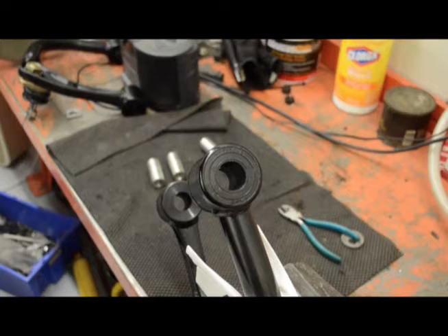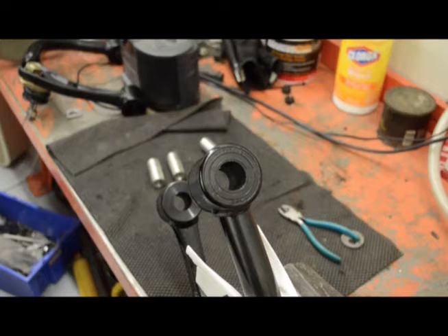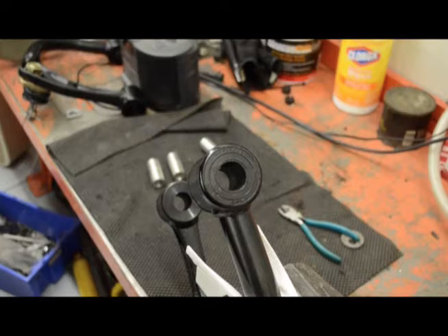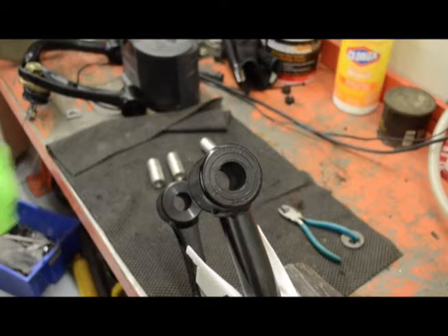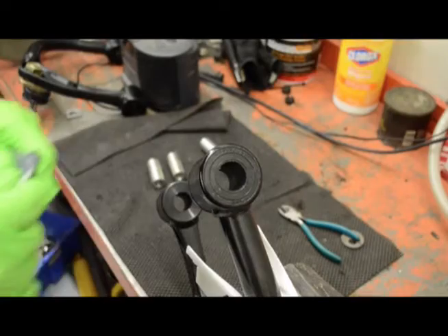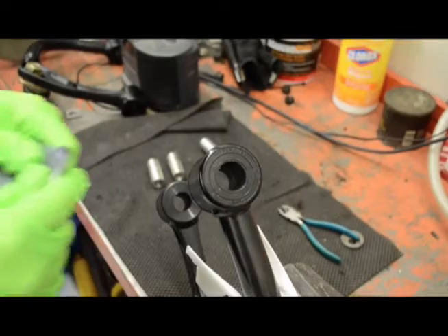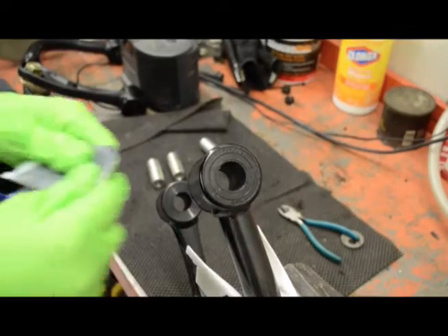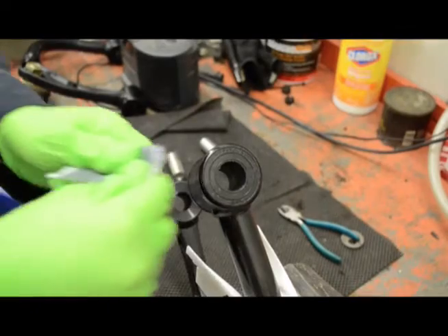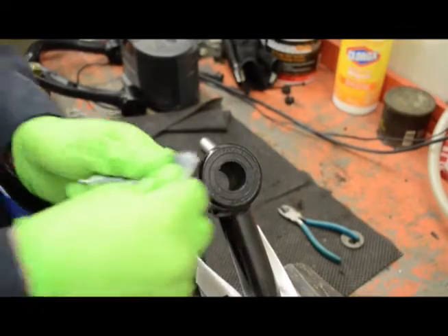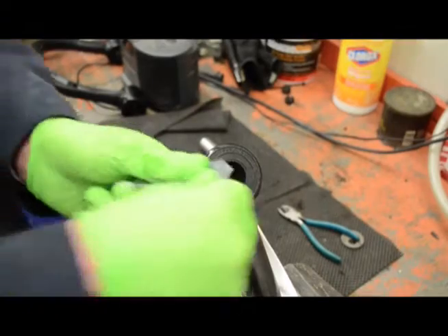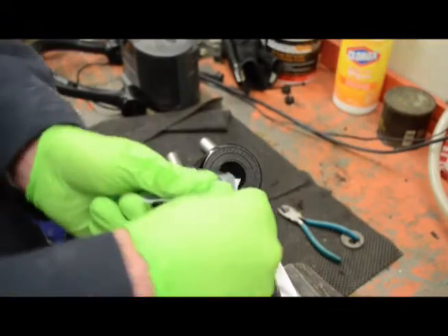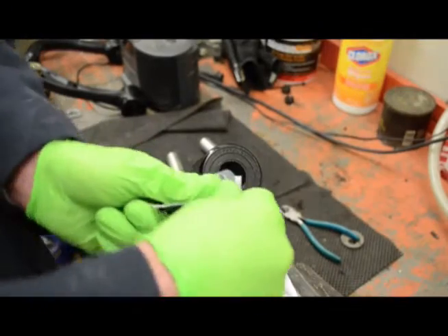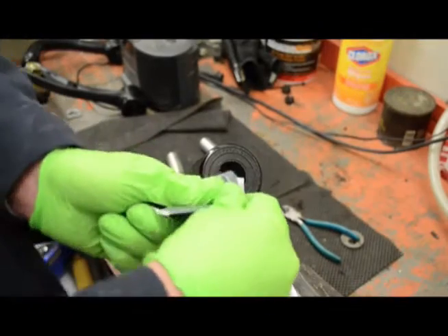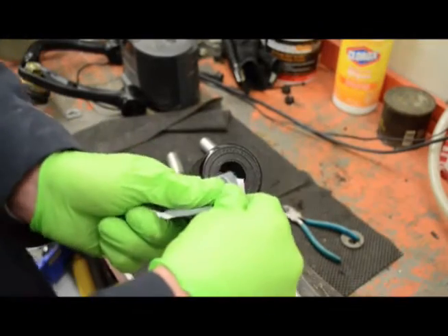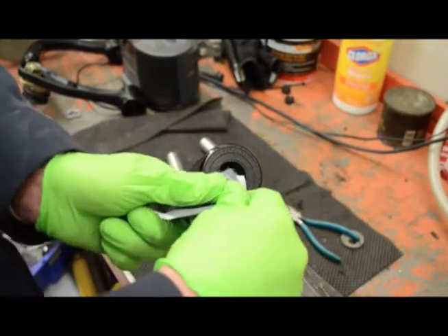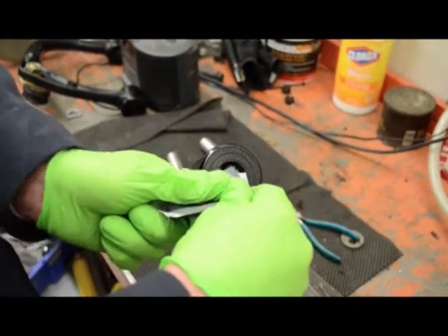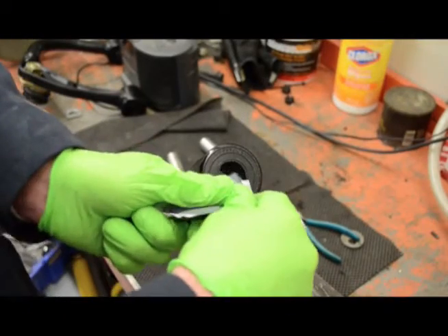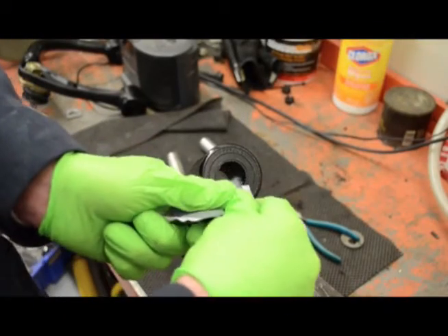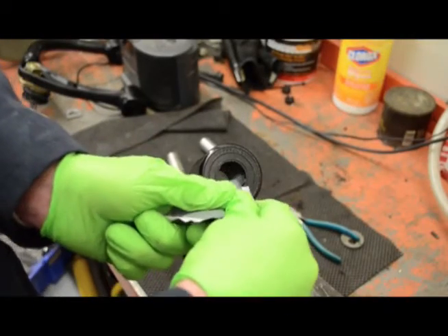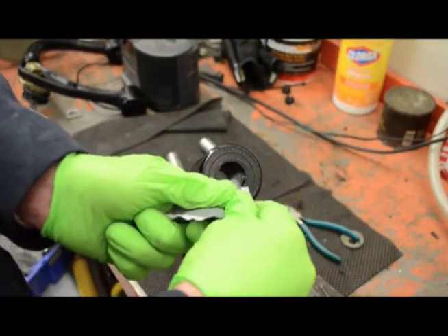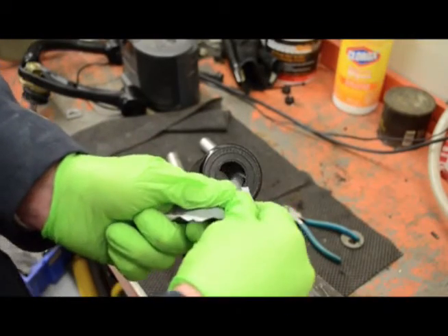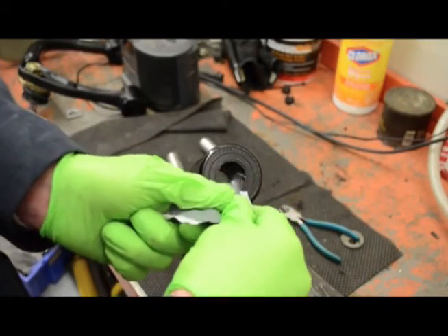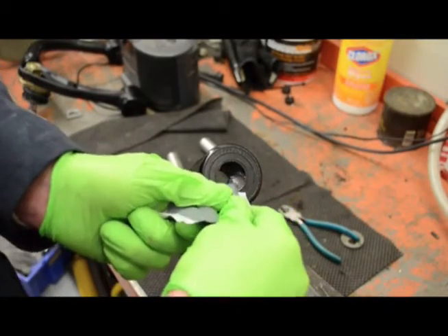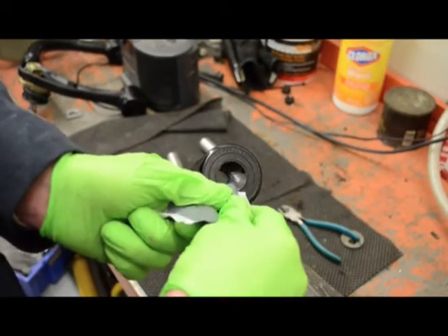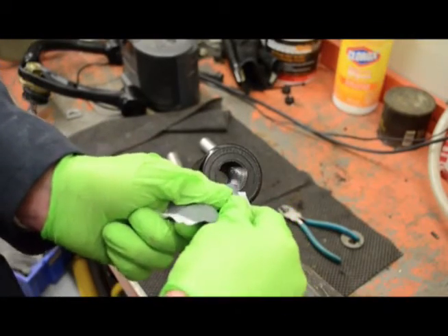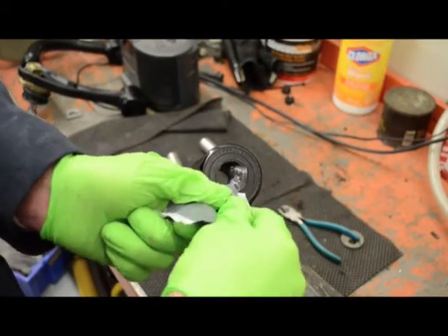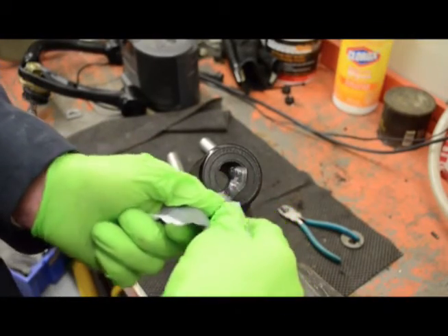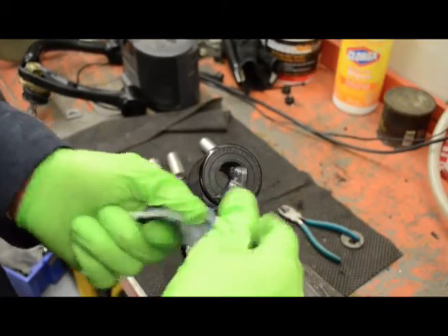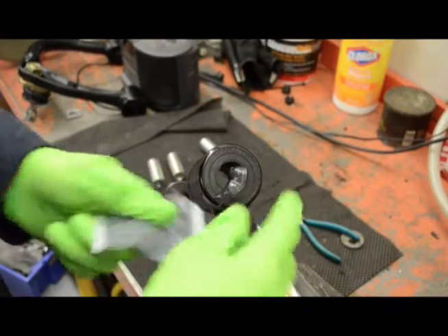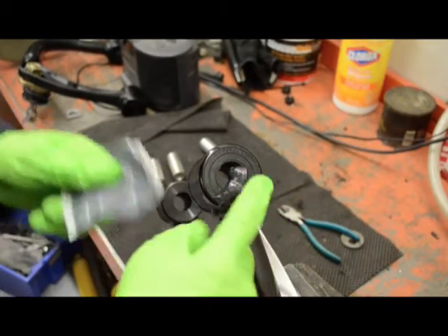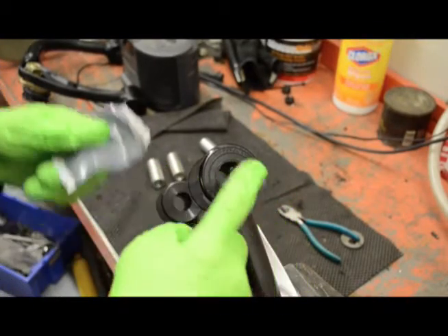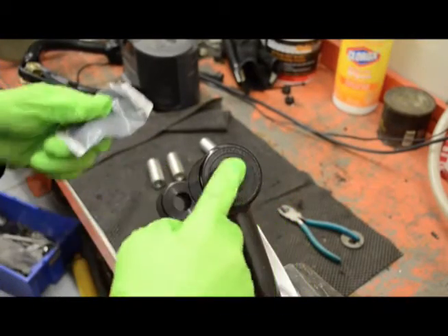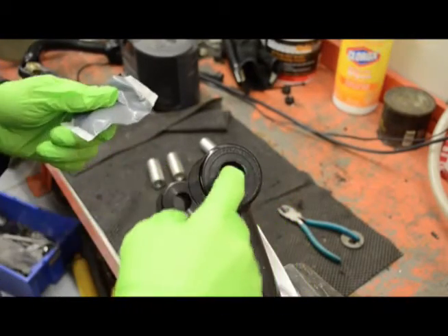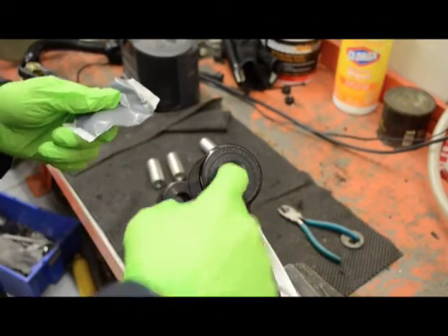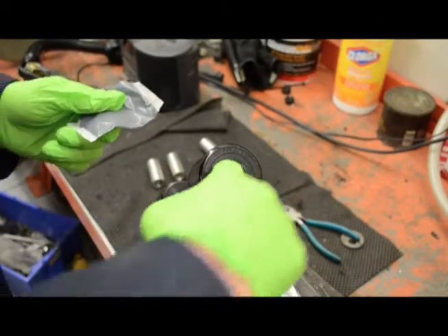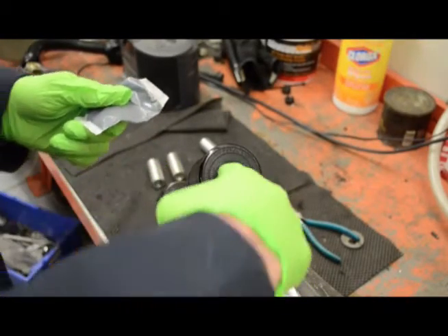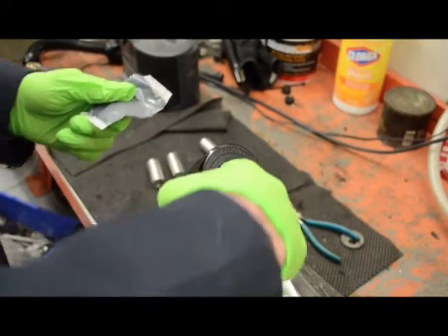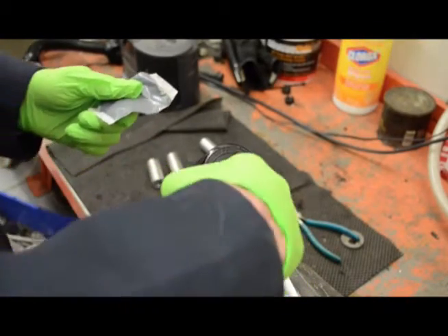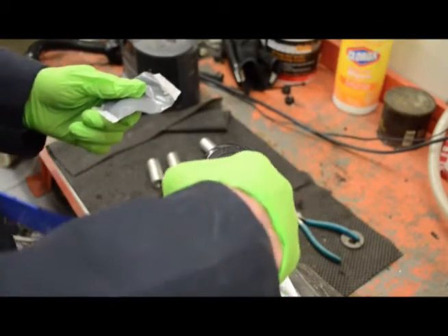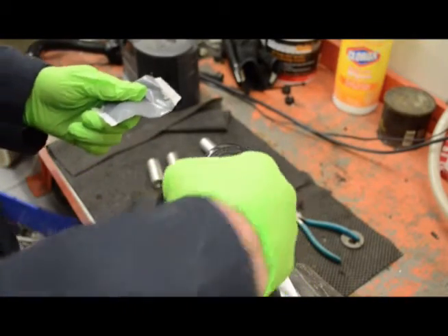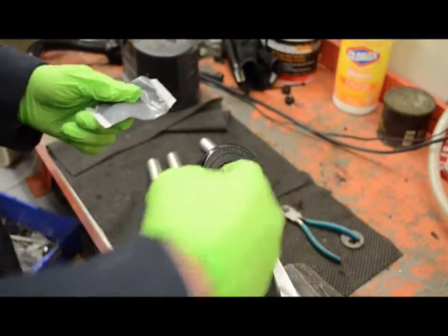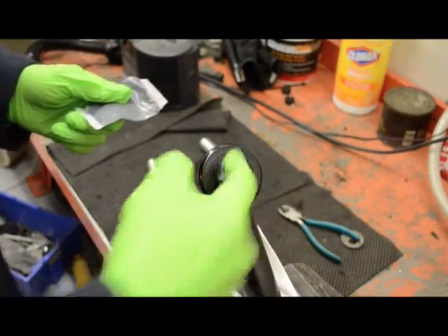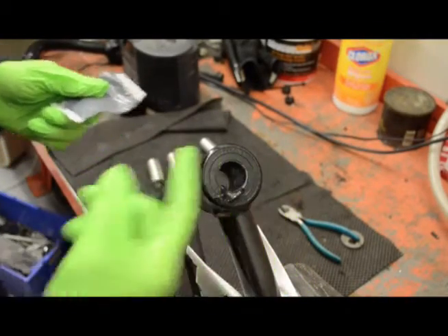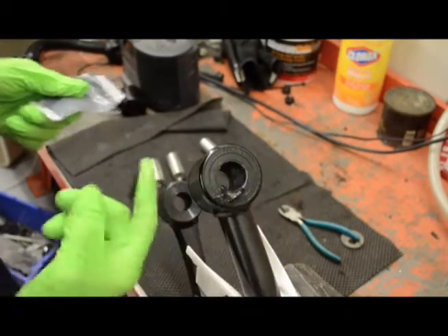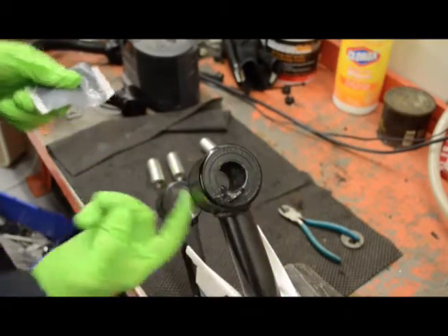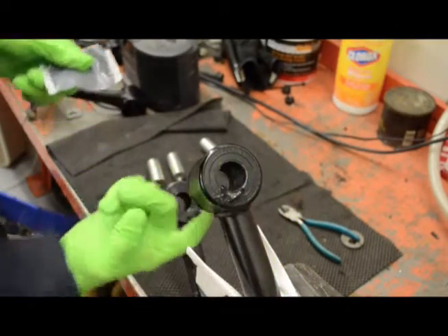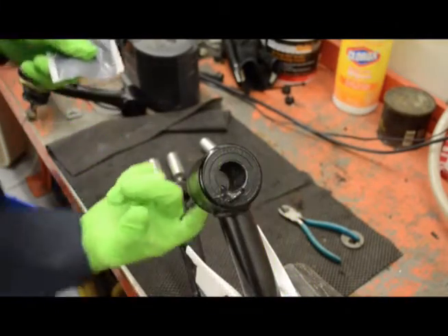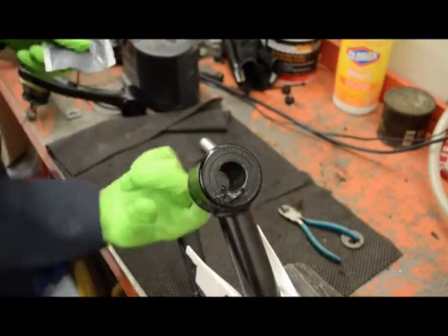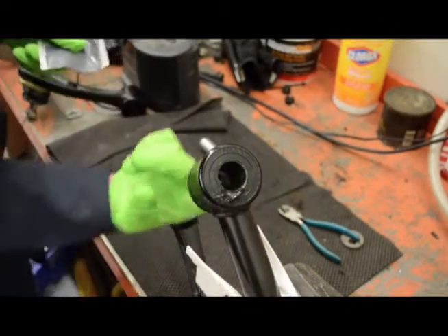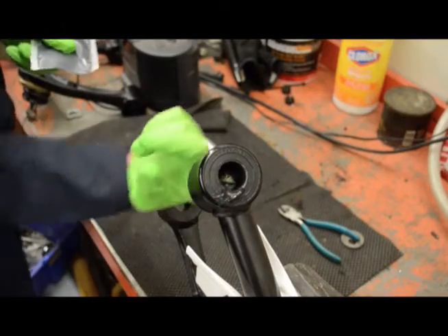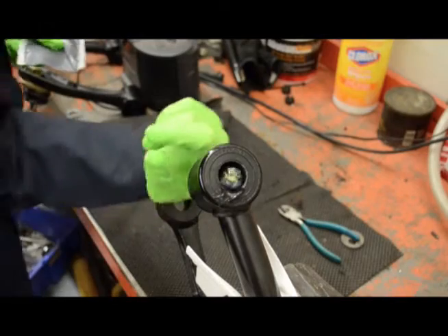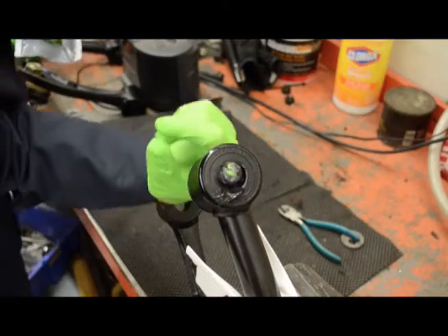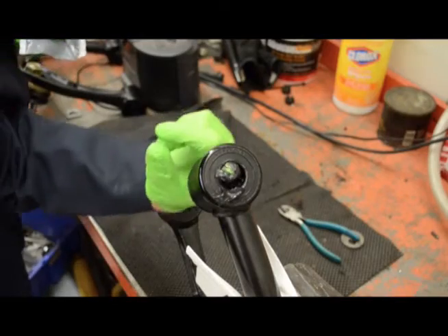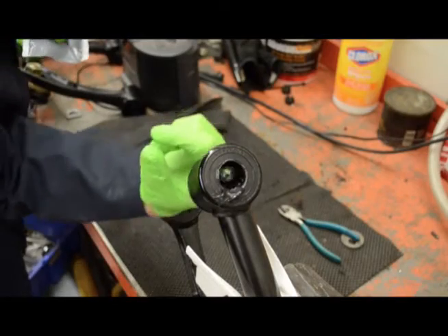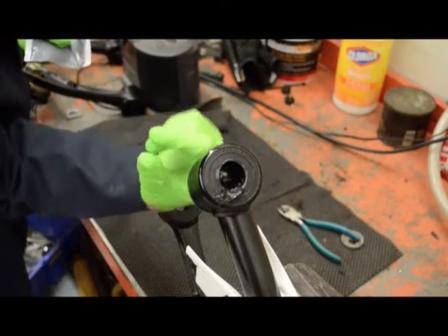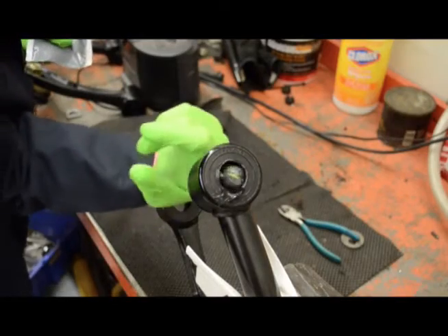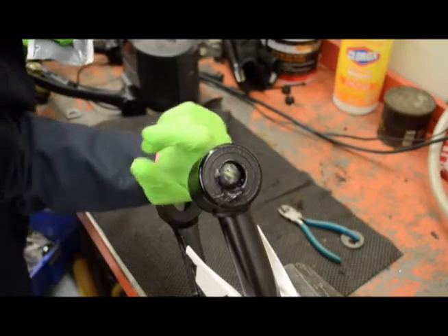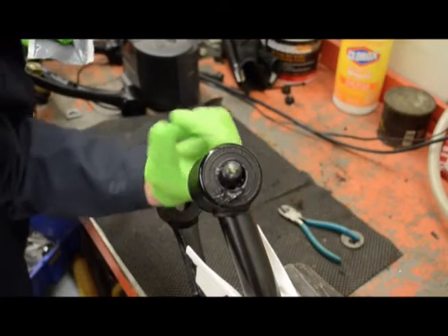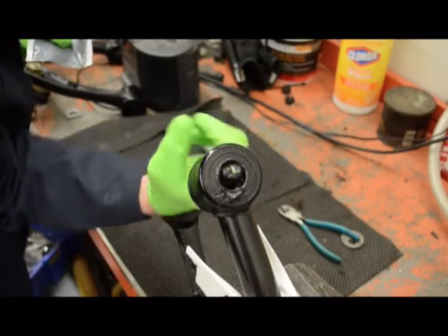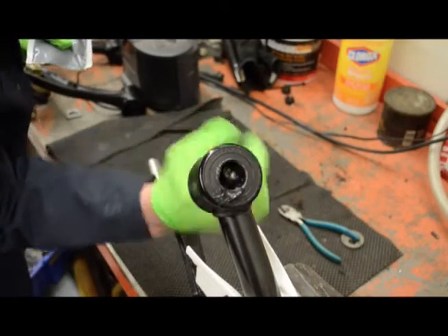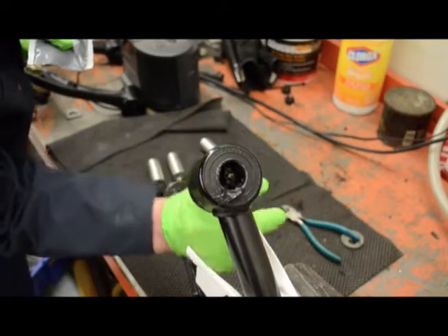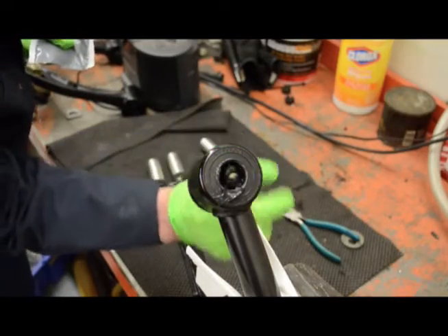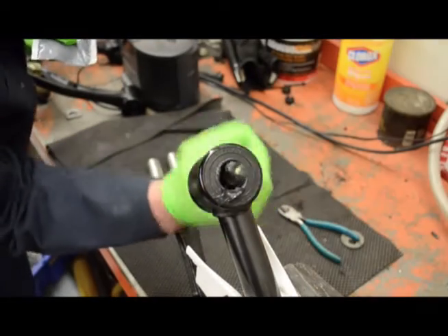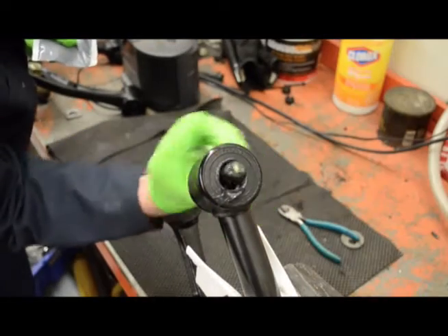Liberally coat the inside of the specgride control arm bushings. Make sure all the small voids are filled with grease.